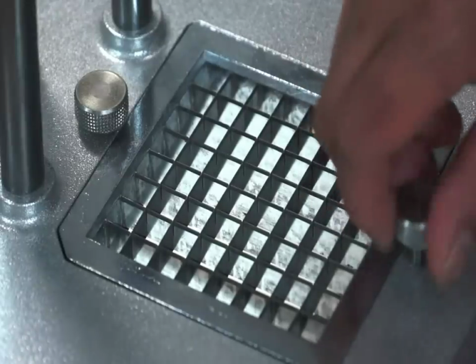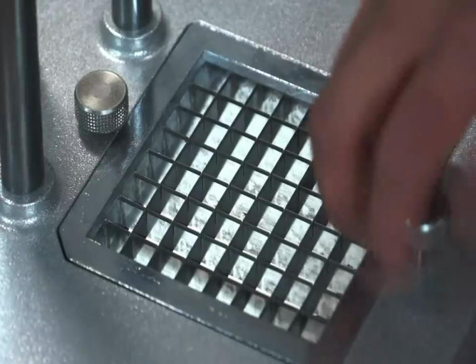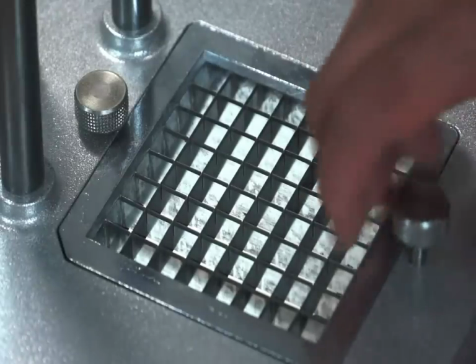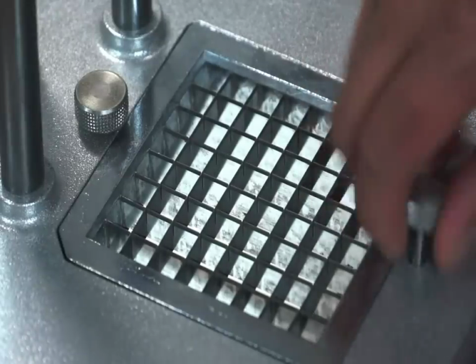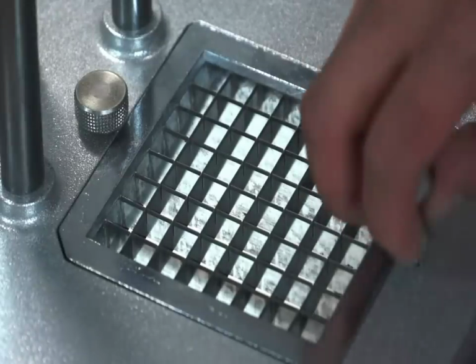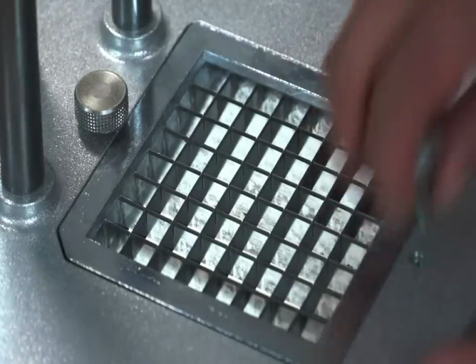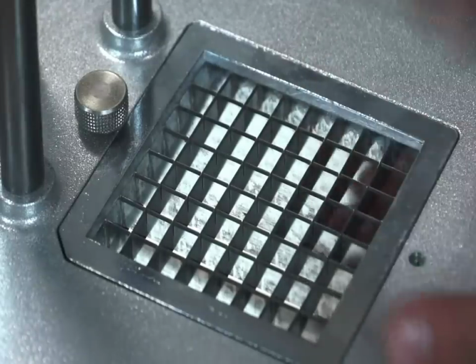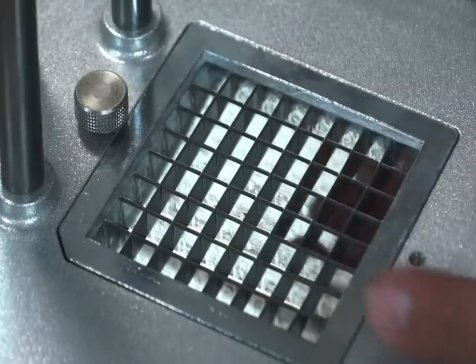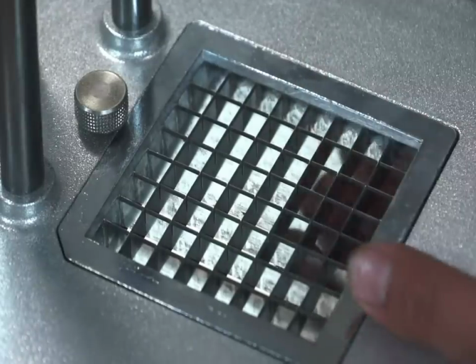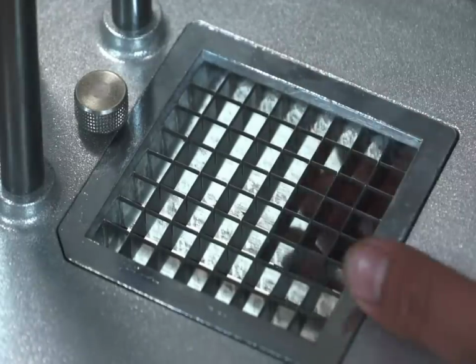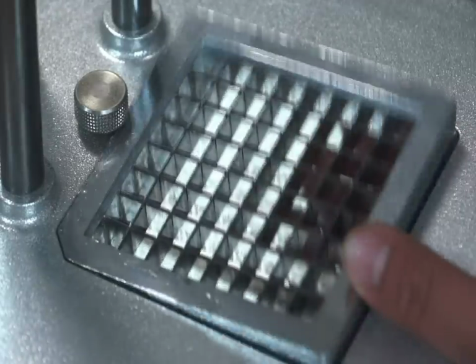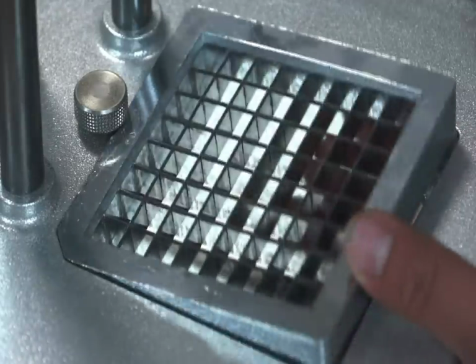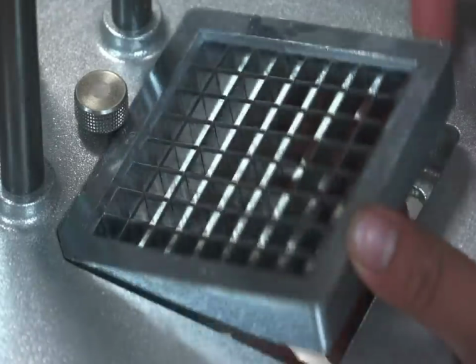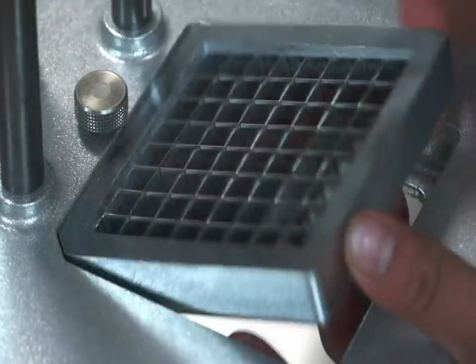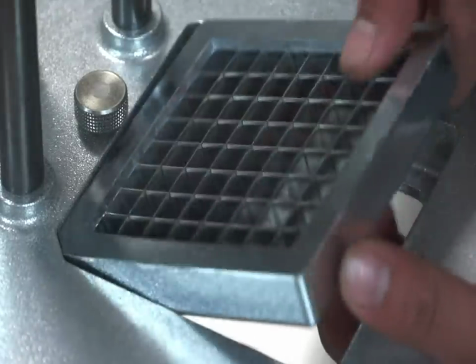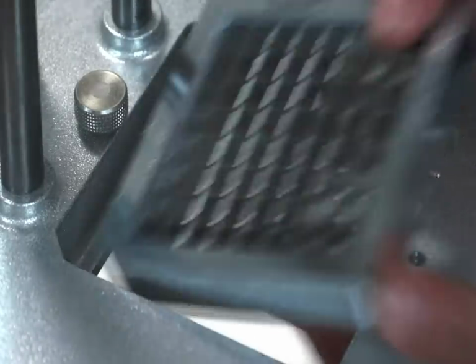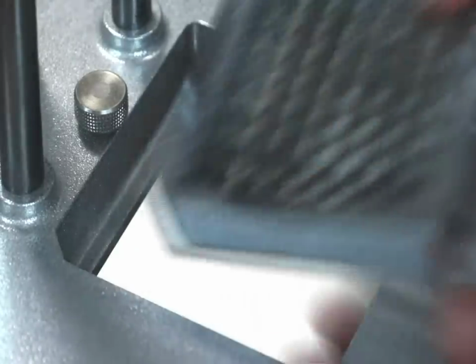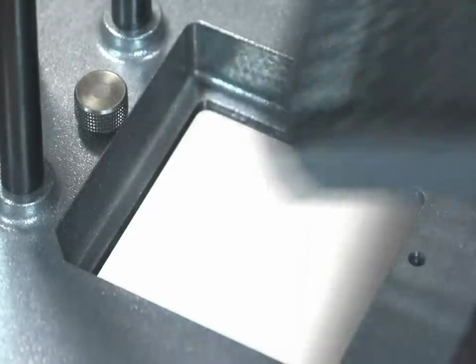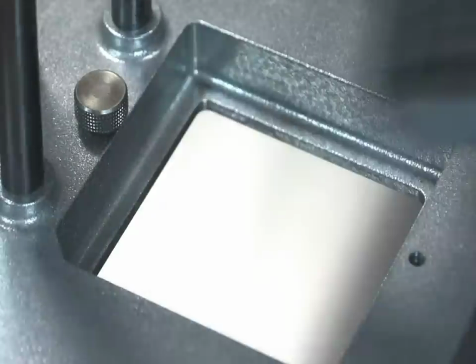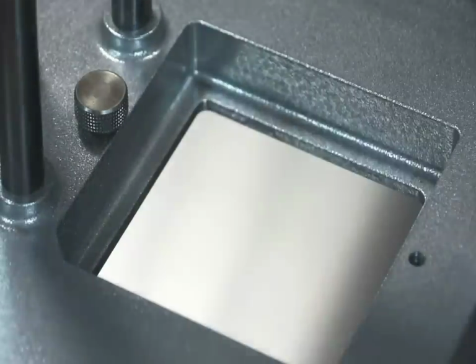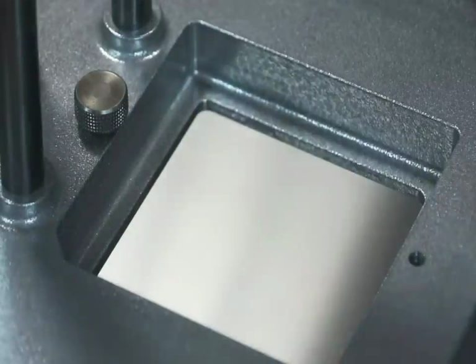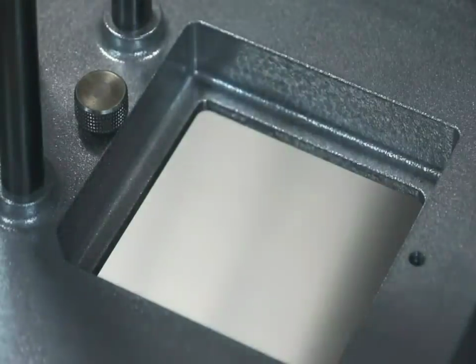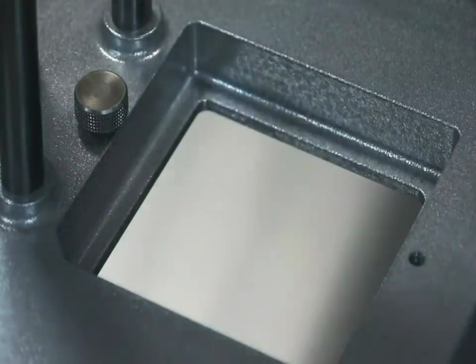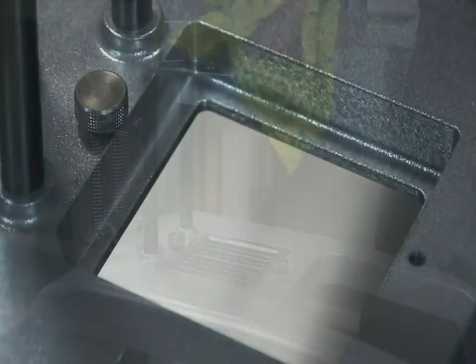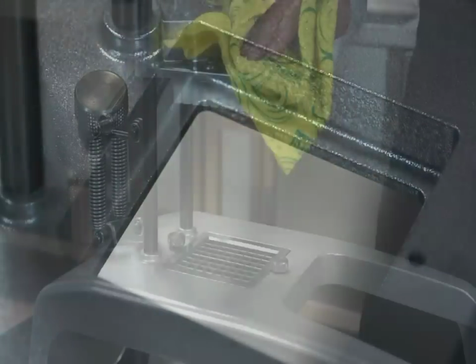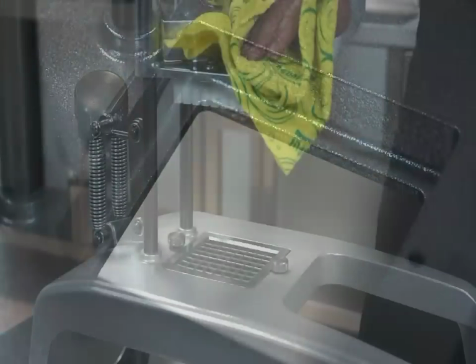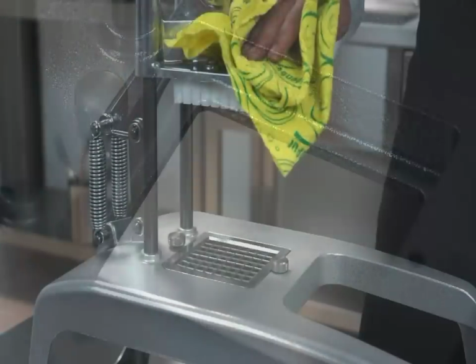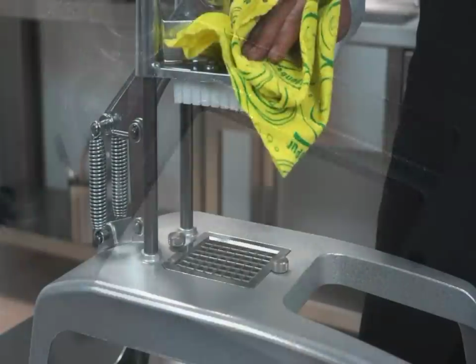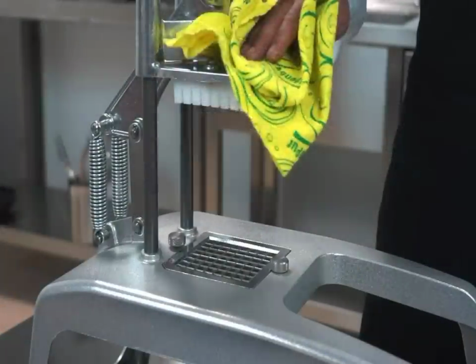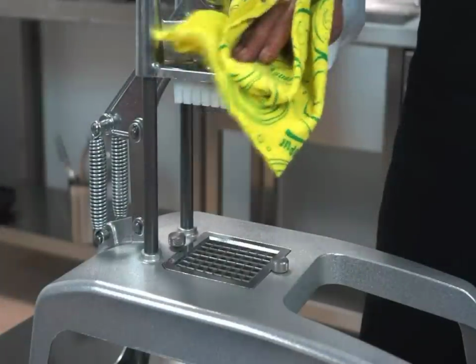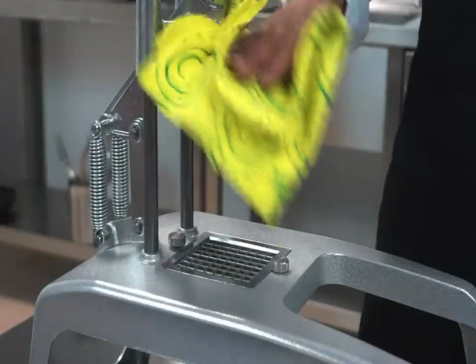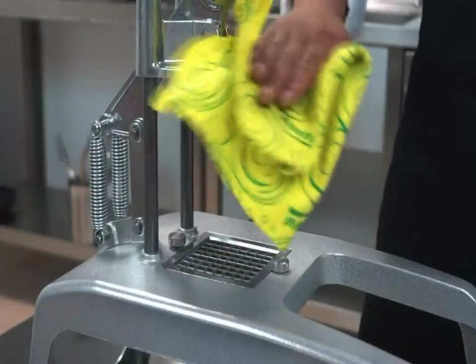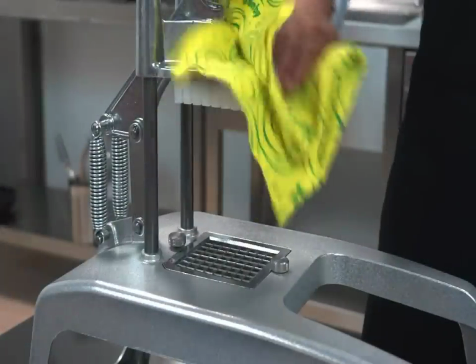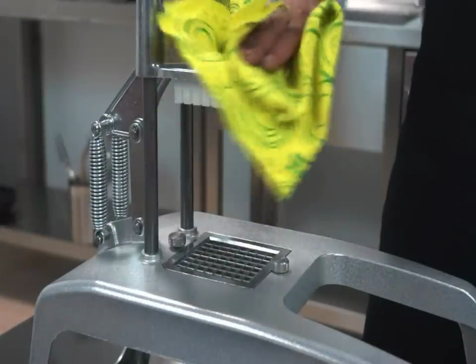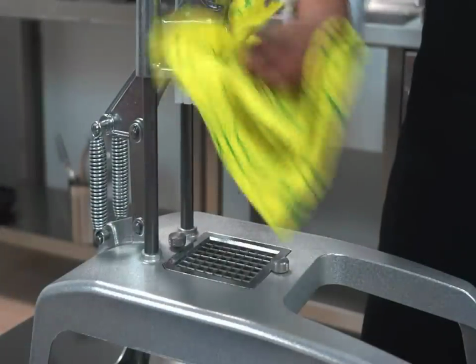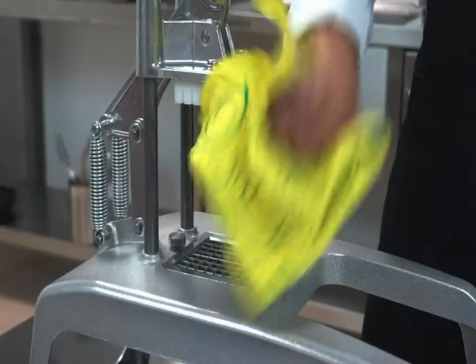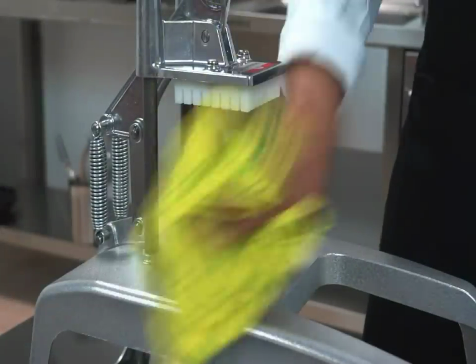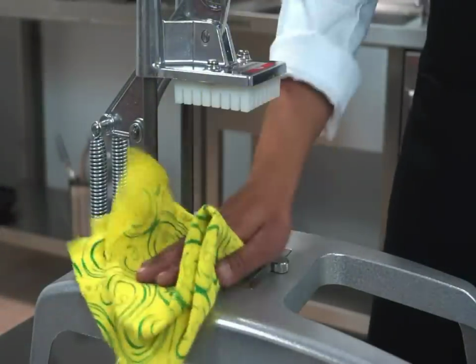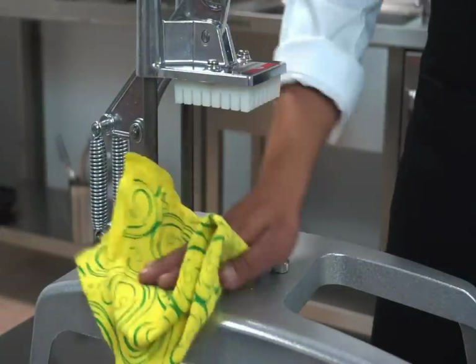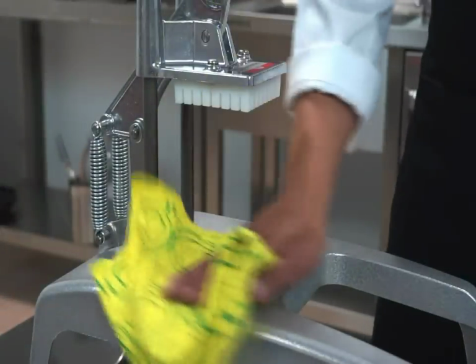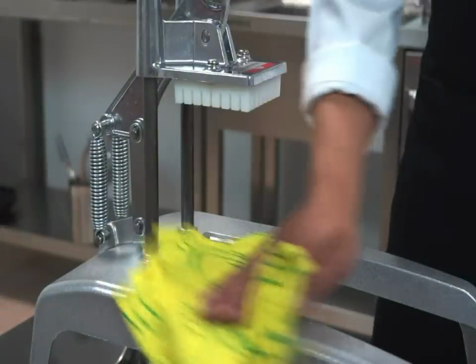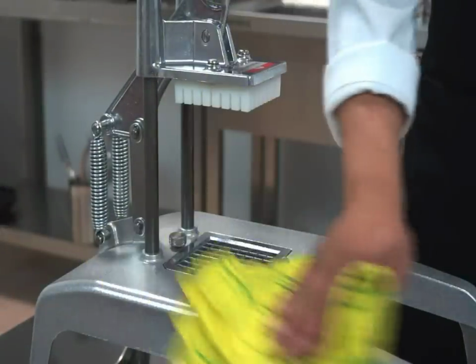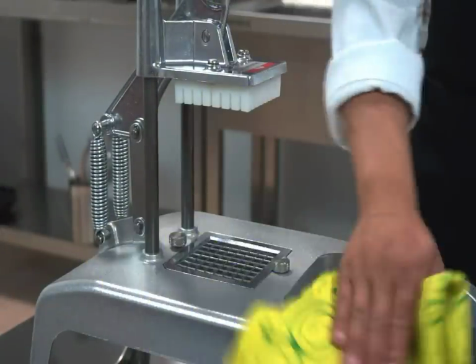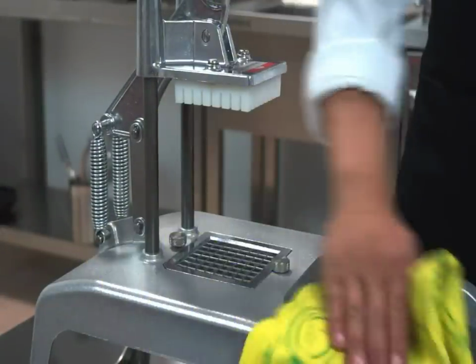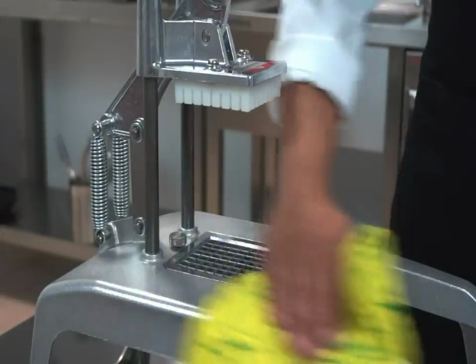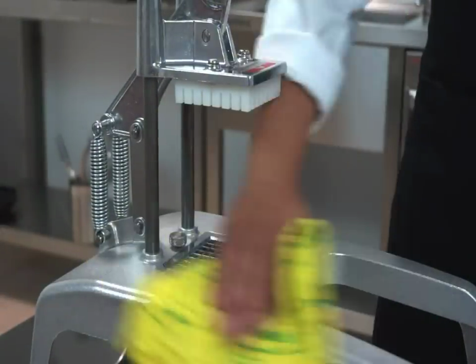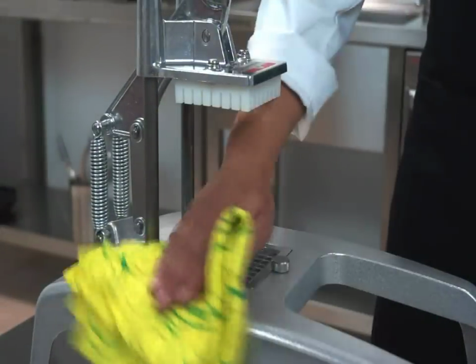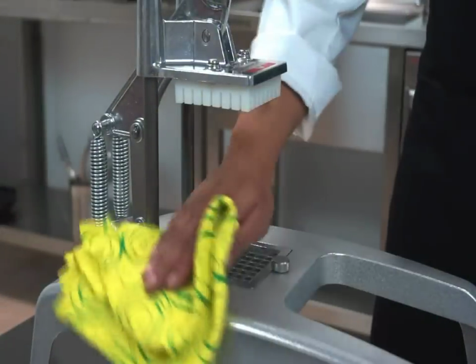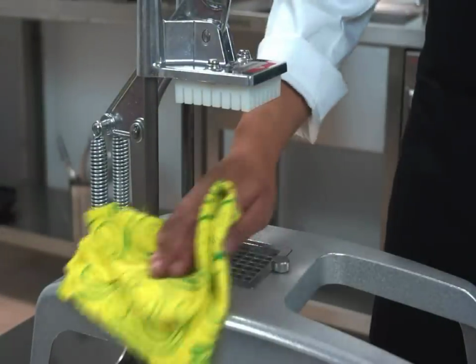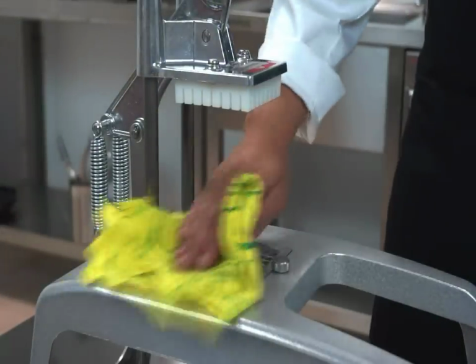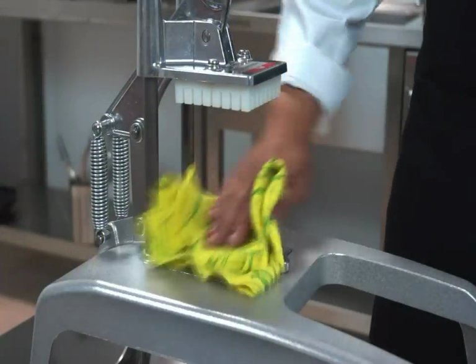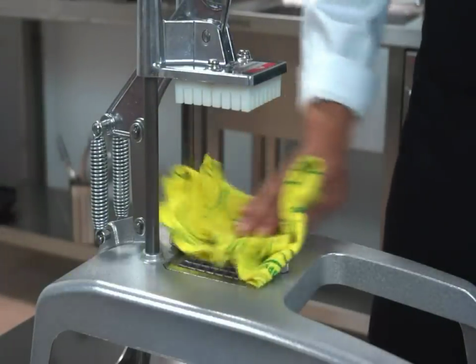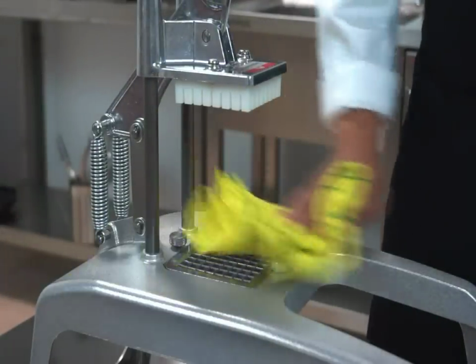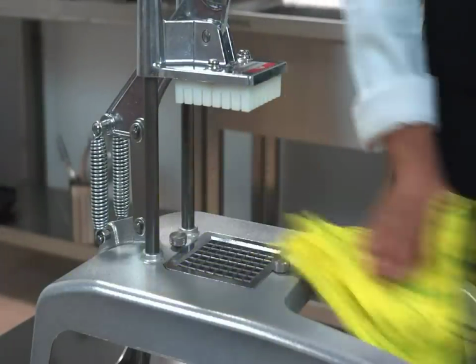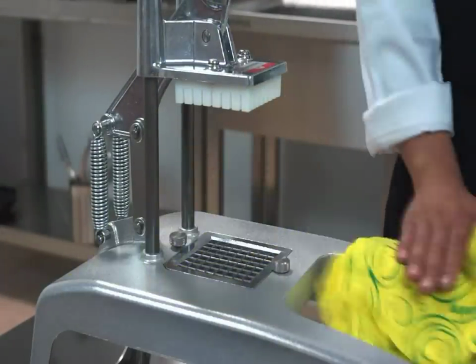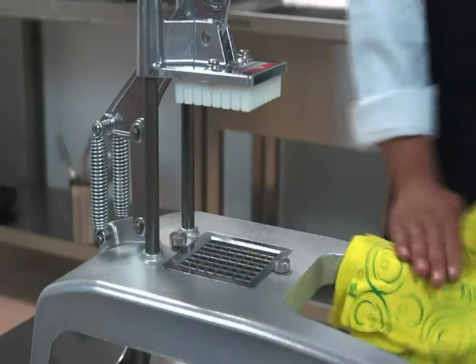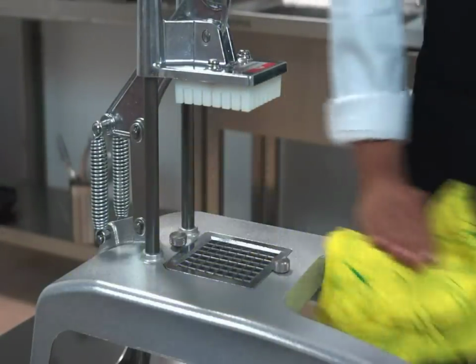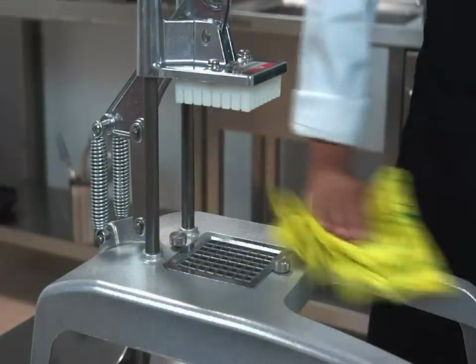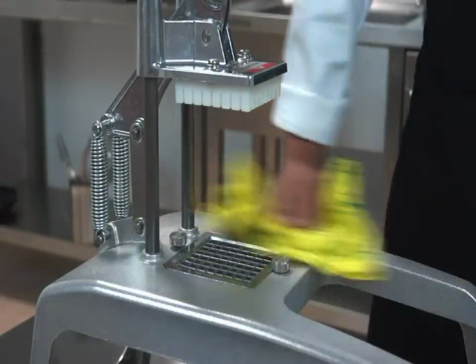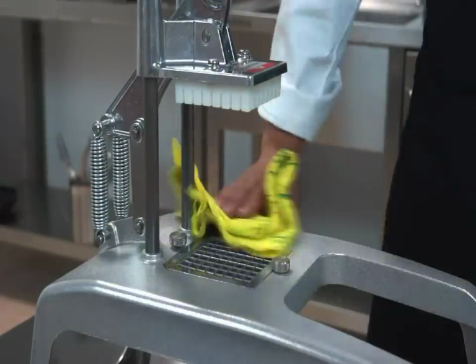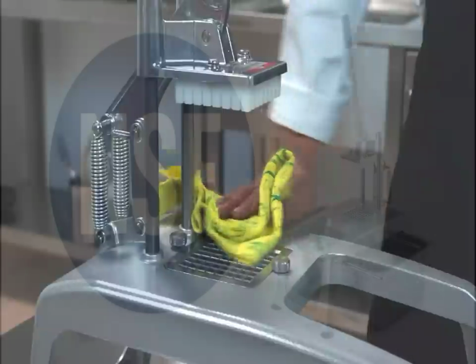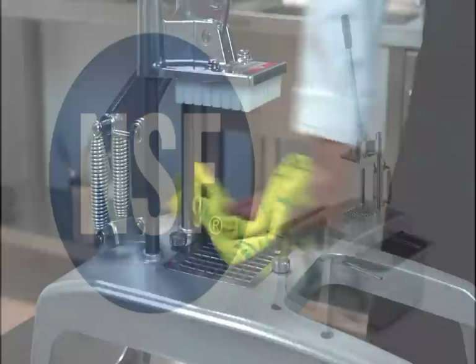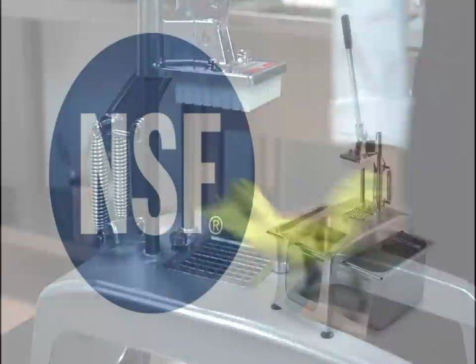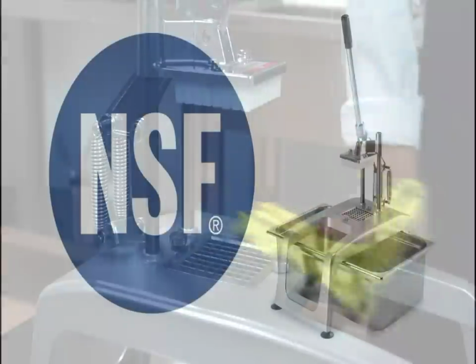The grid and the pusher are easily removable to be cleaned in hot water. The rest of the machine can be cleaned with a damp cloth.